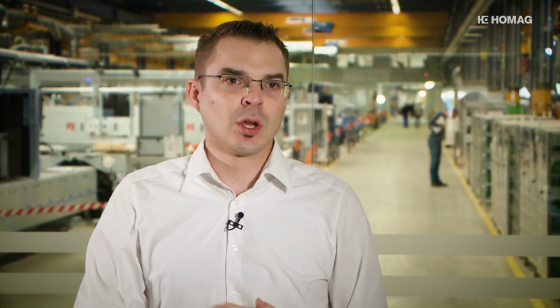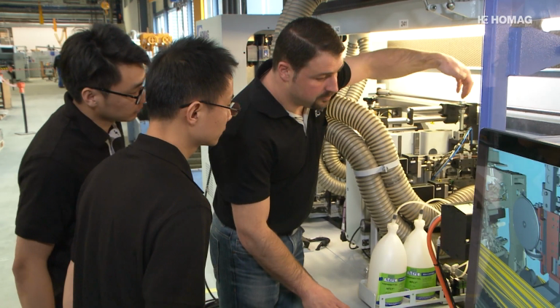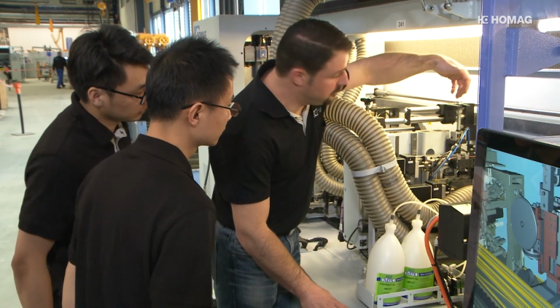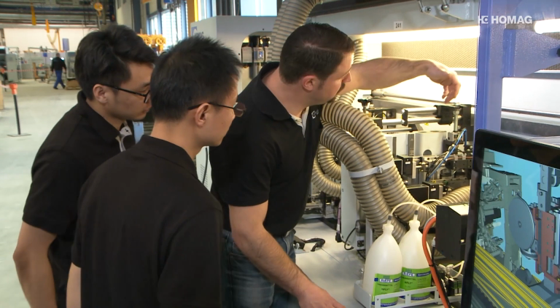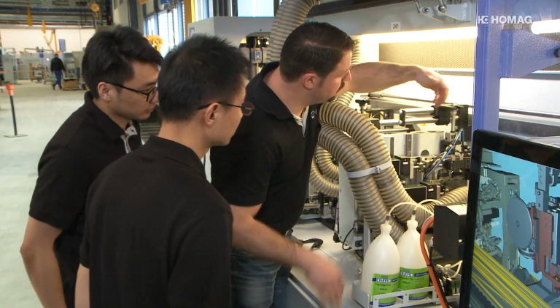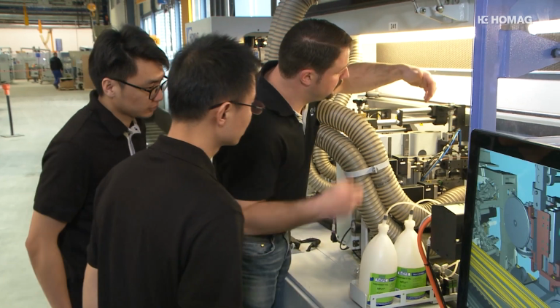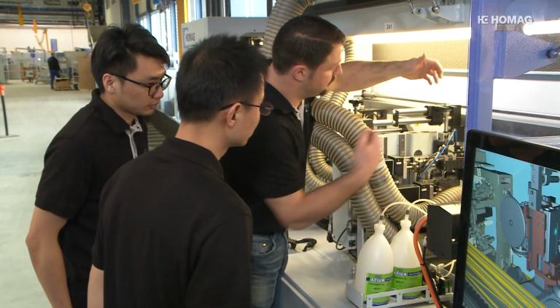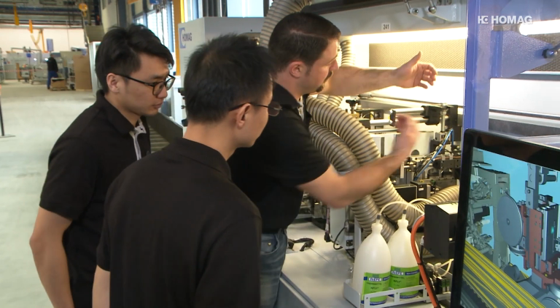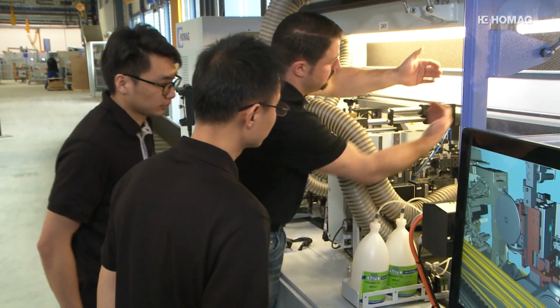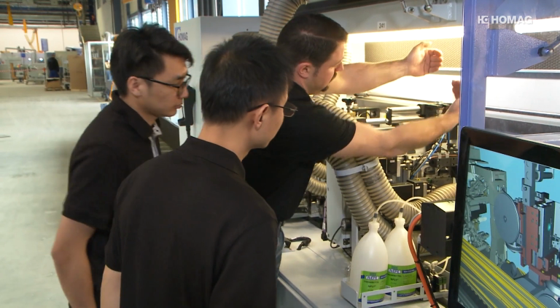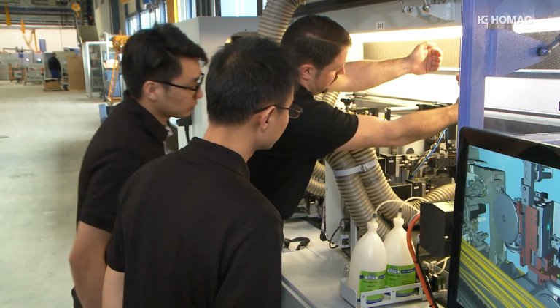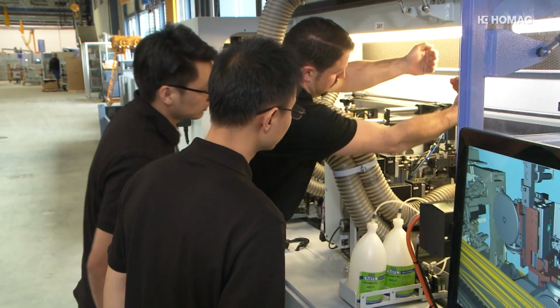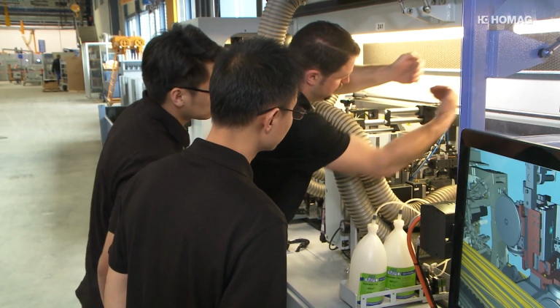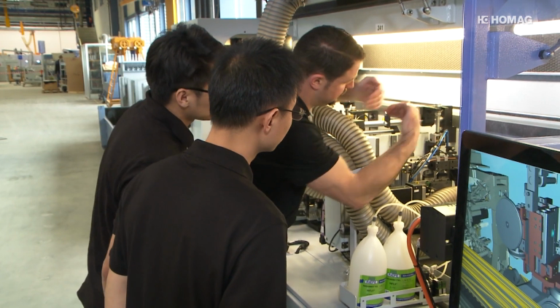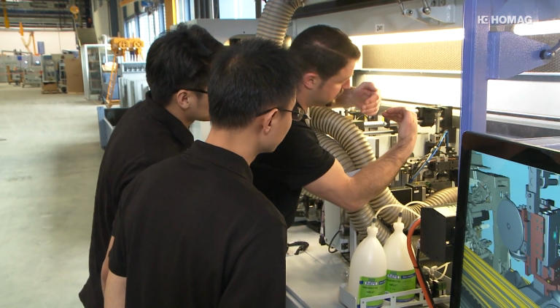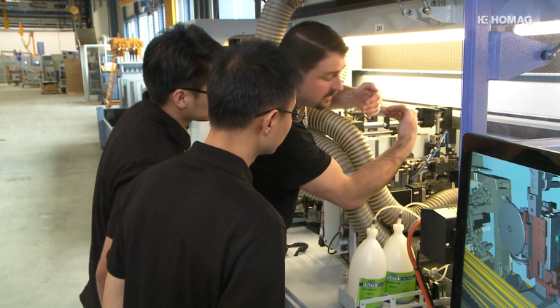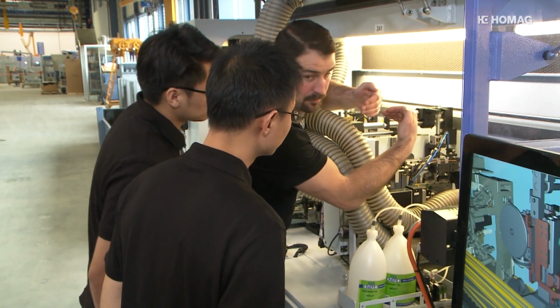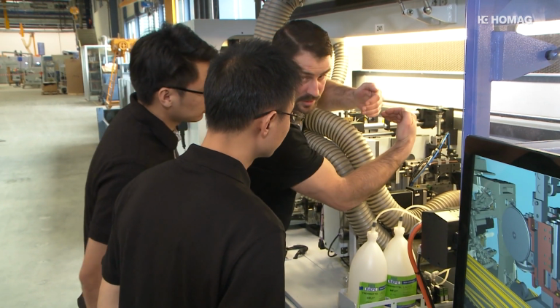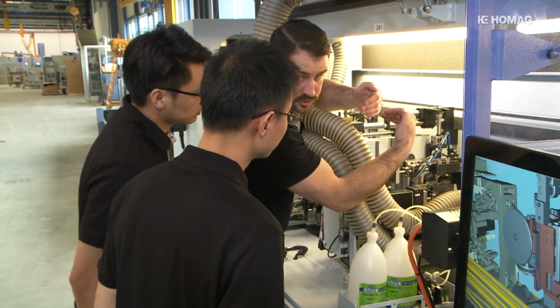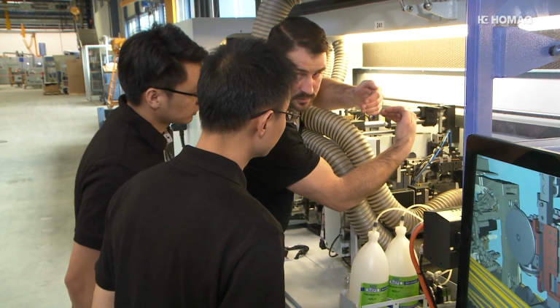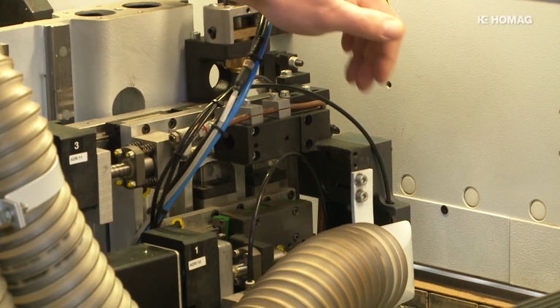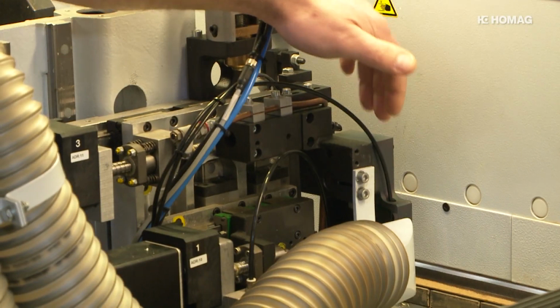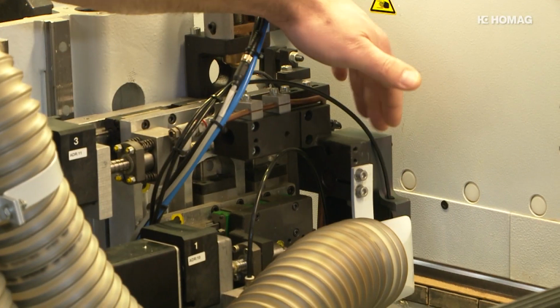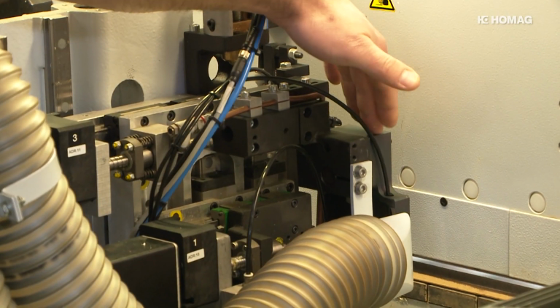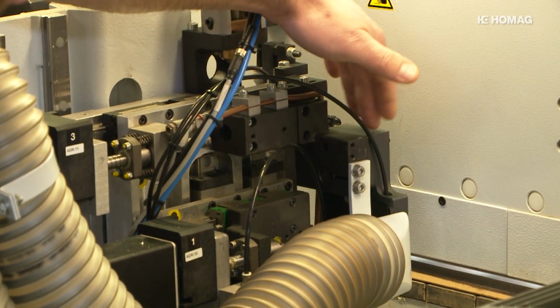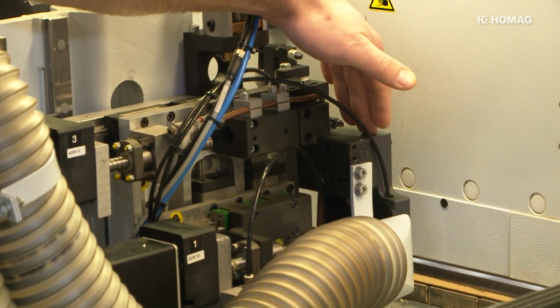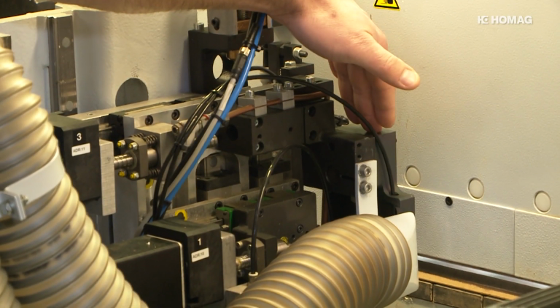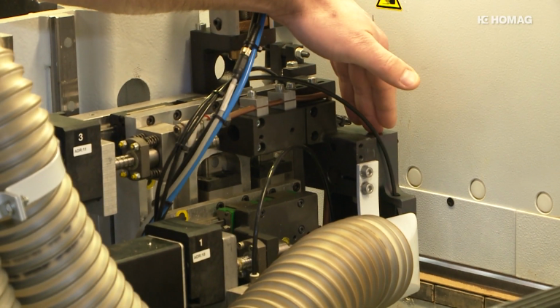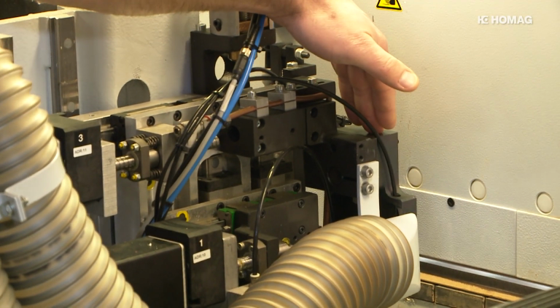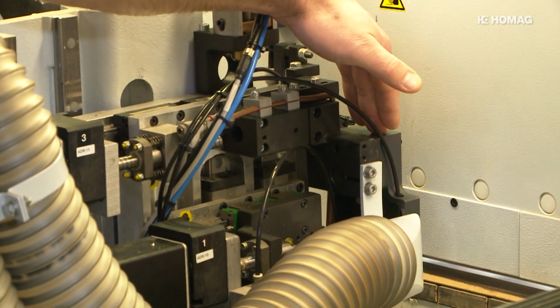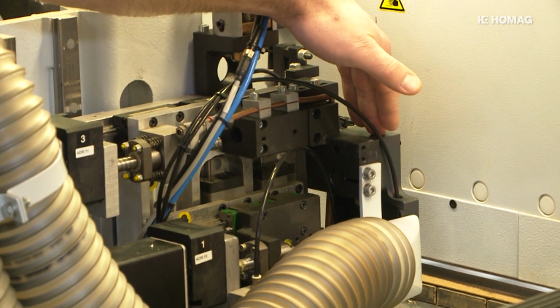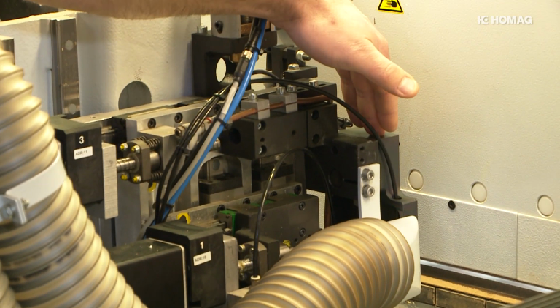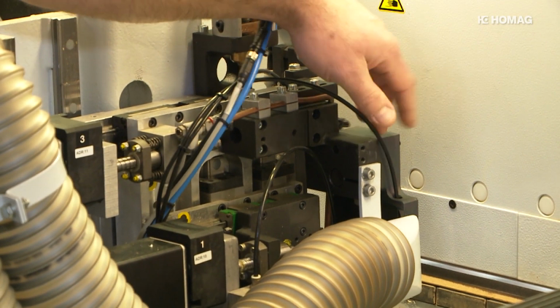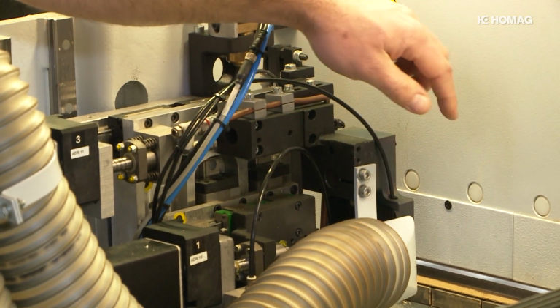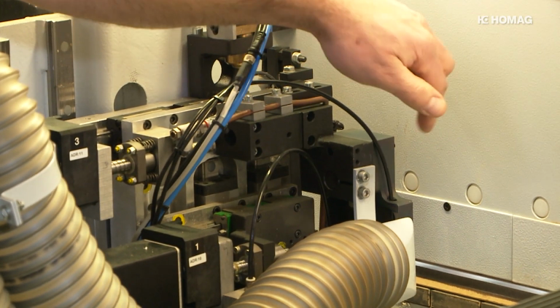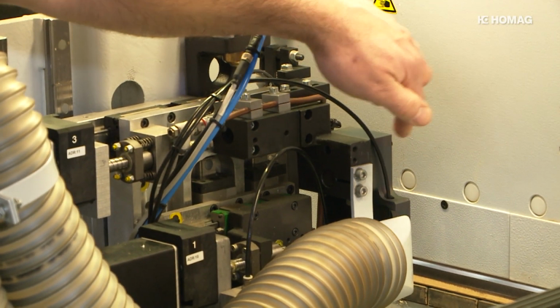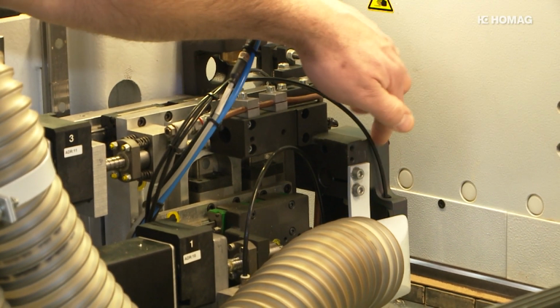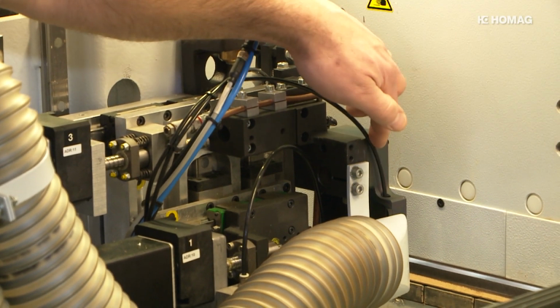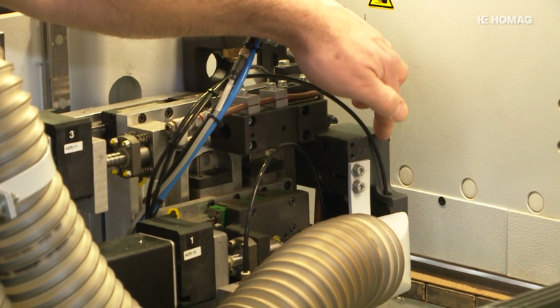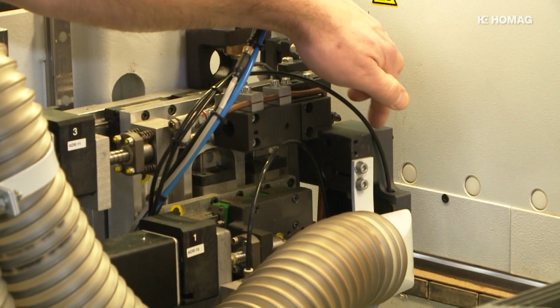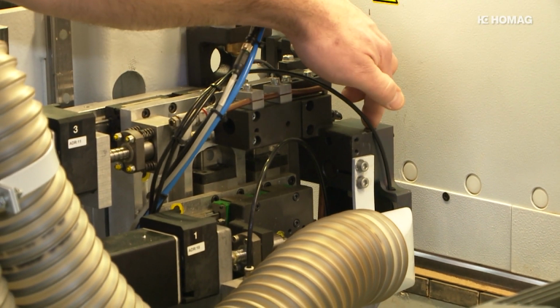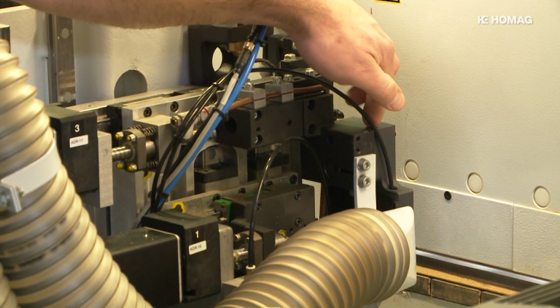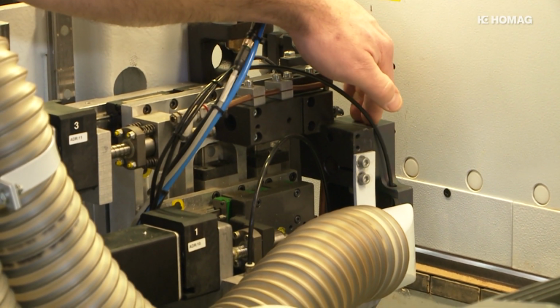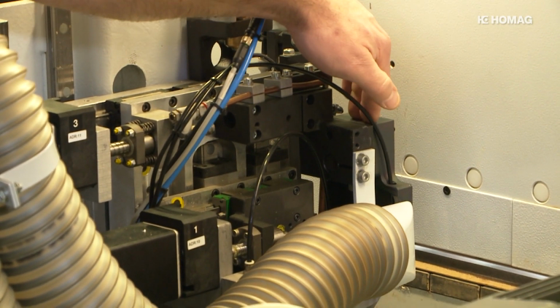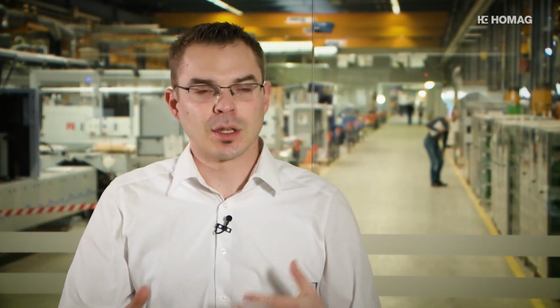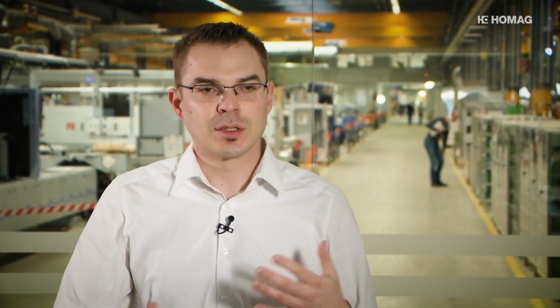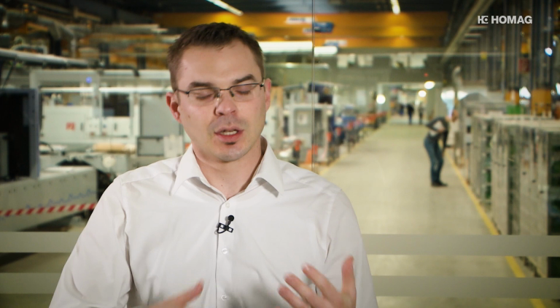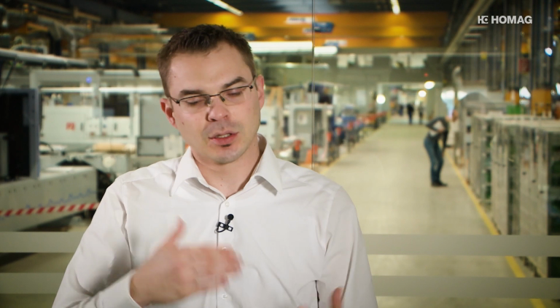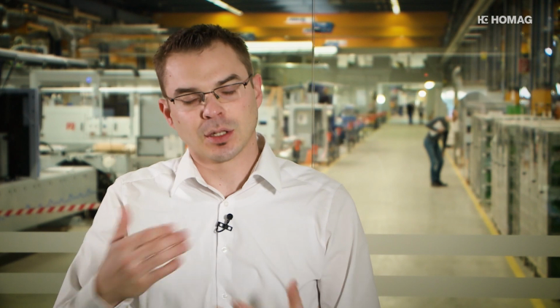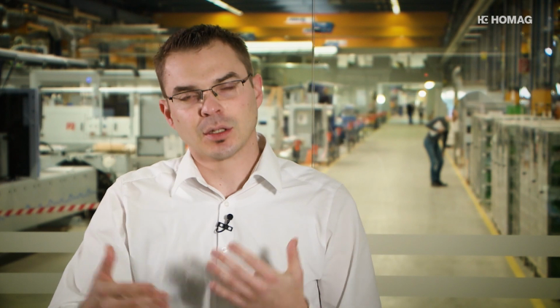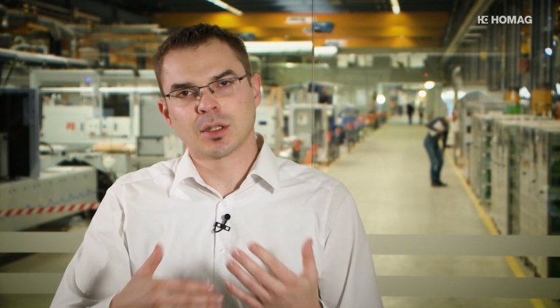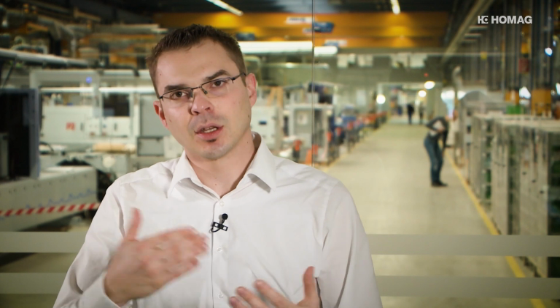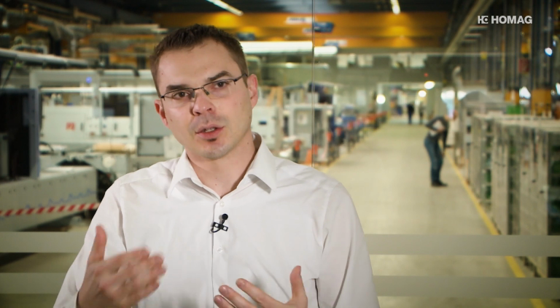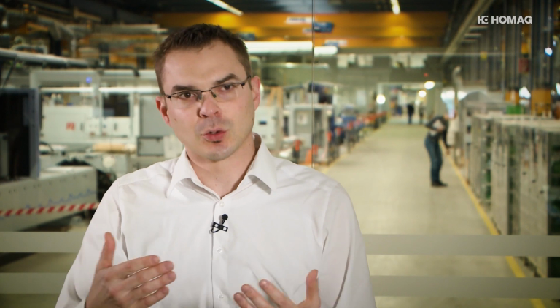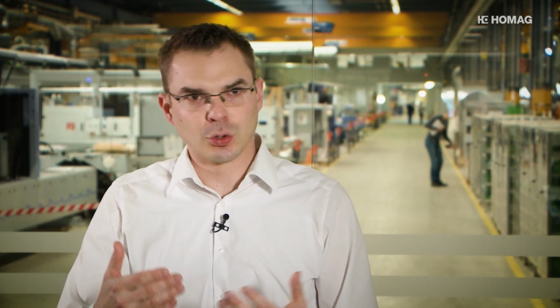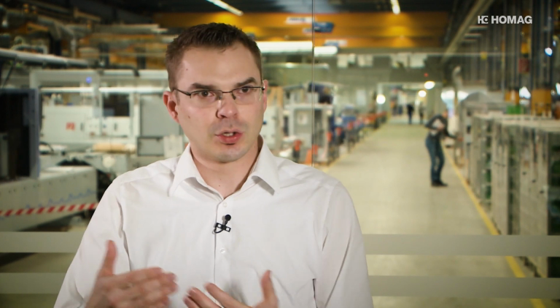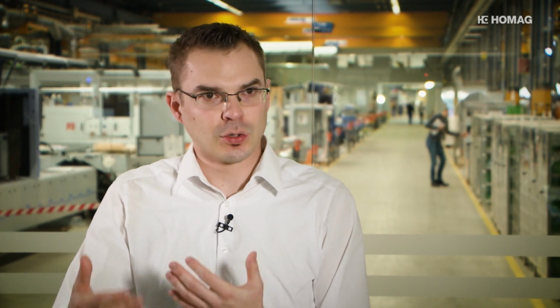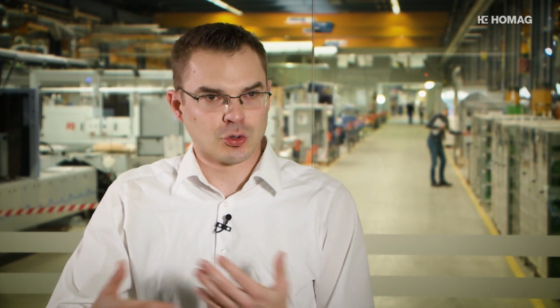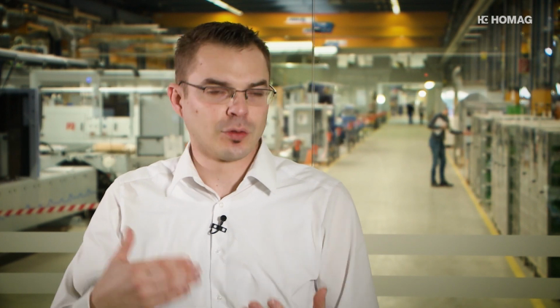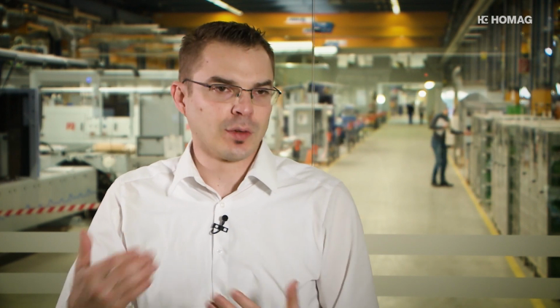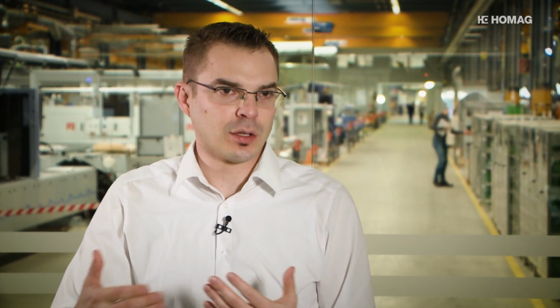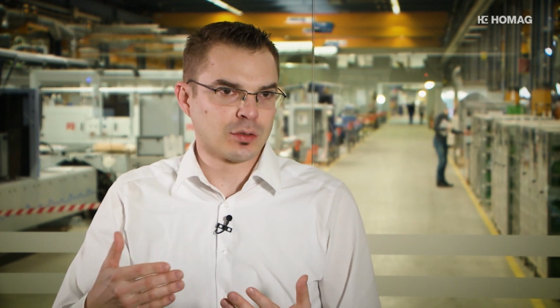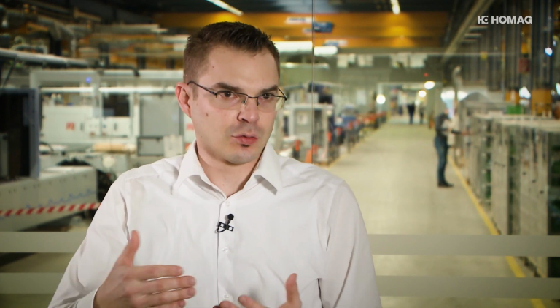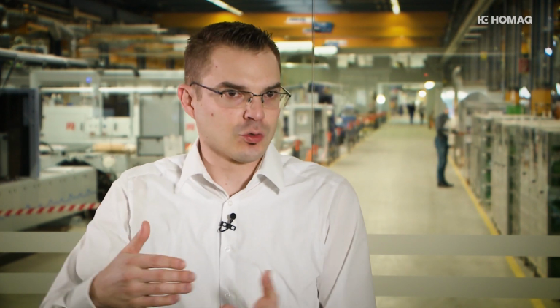Up to now, training usually took place on the machine and may have taken a very long time. But now, the customer can add value during this time.